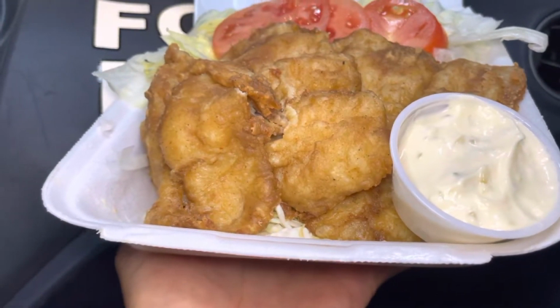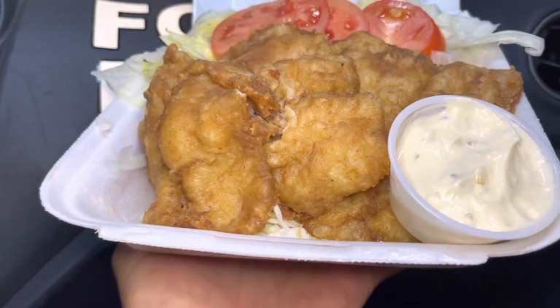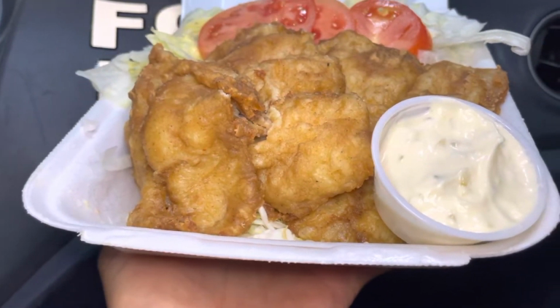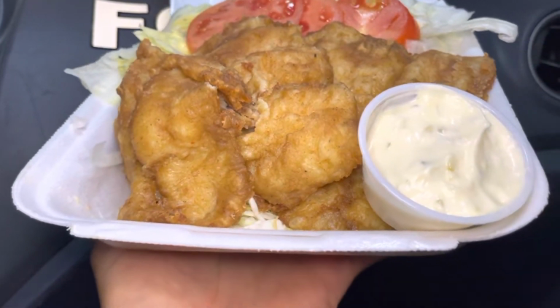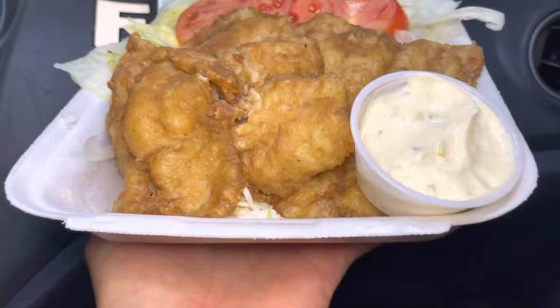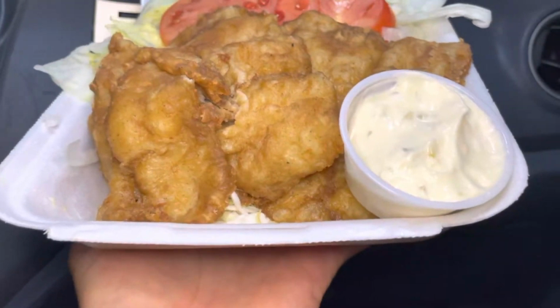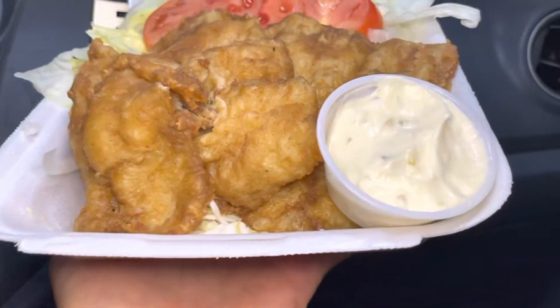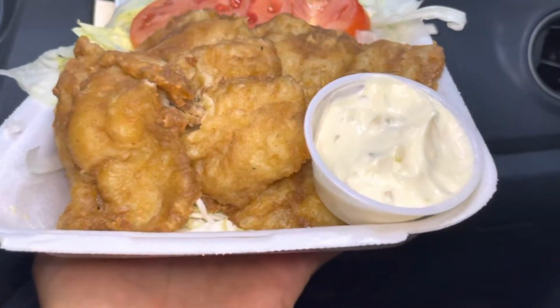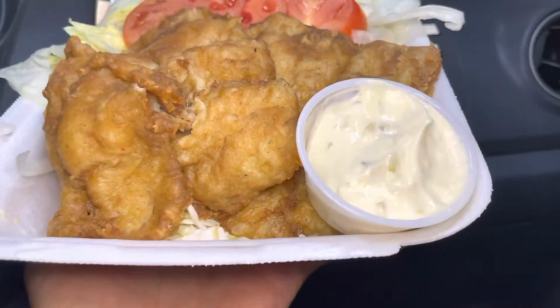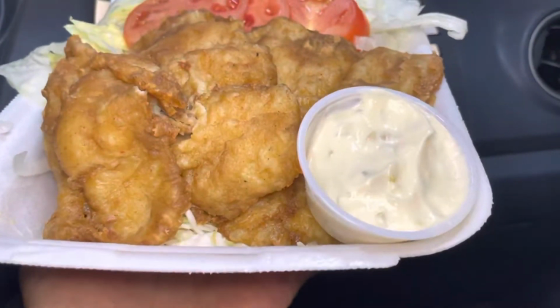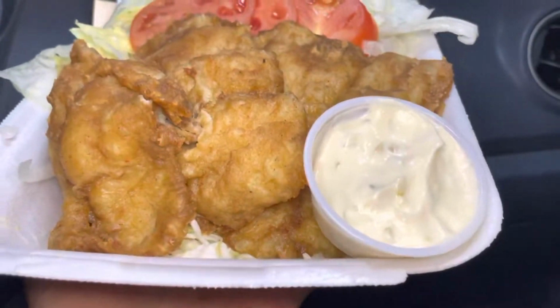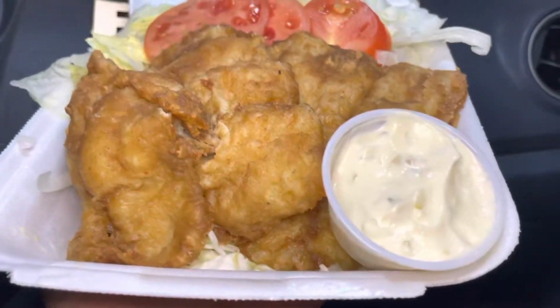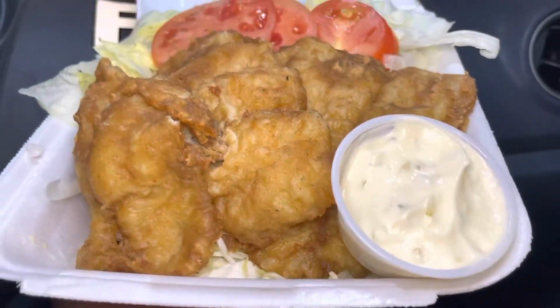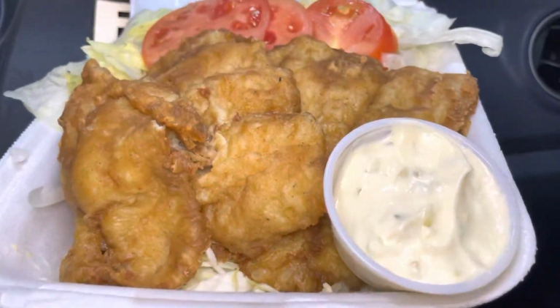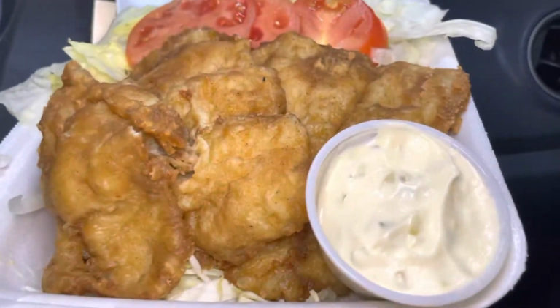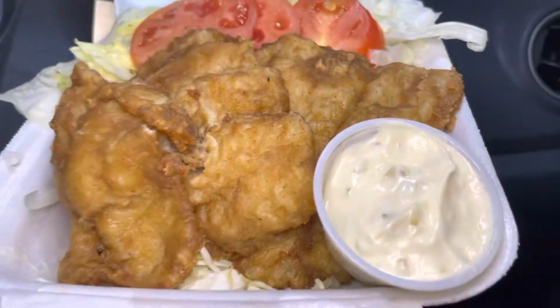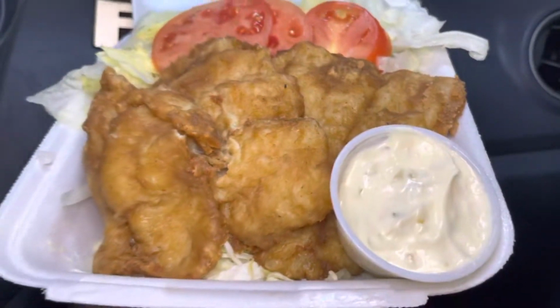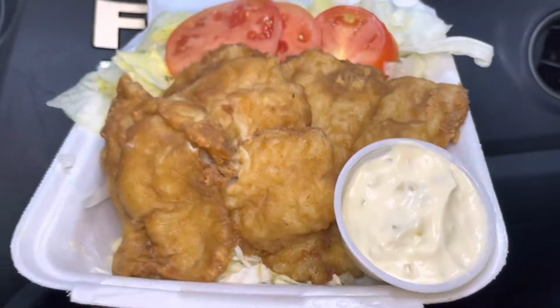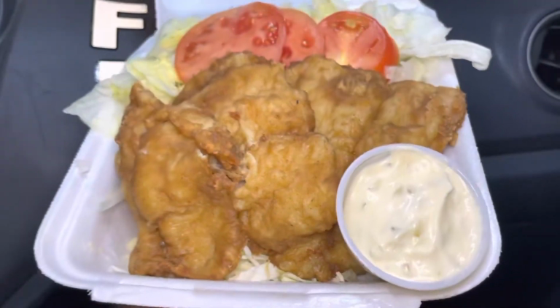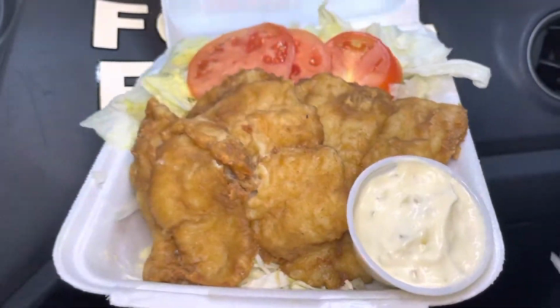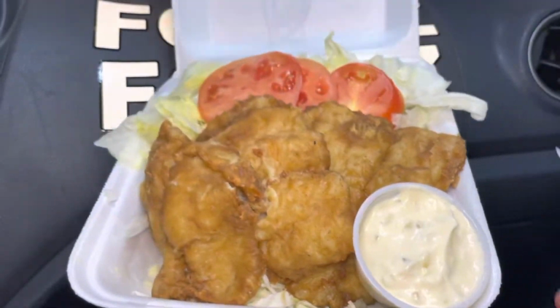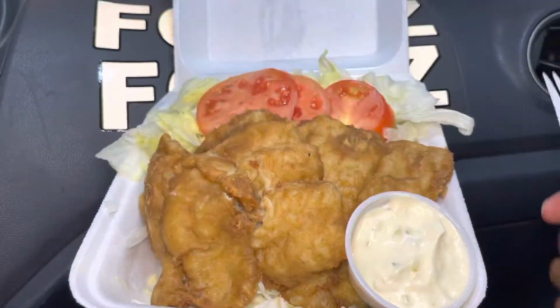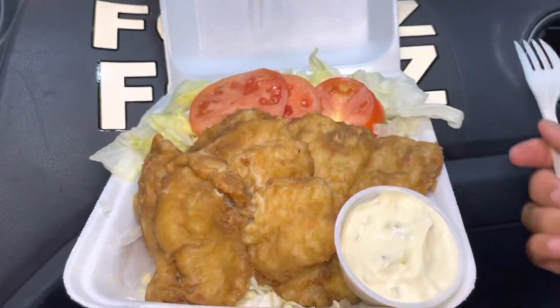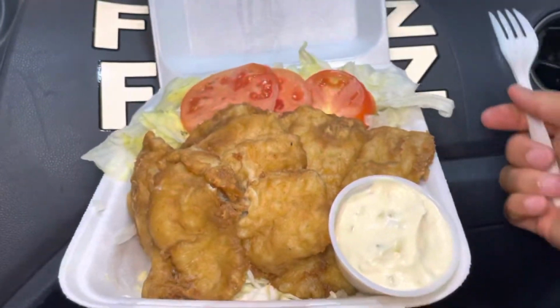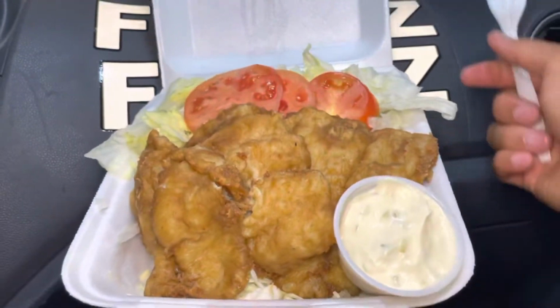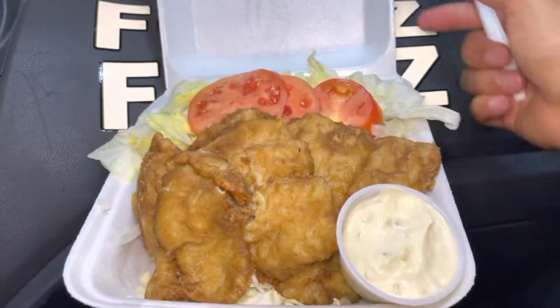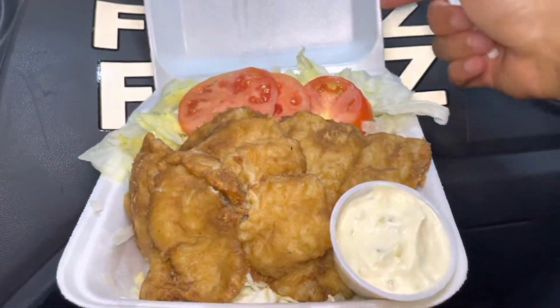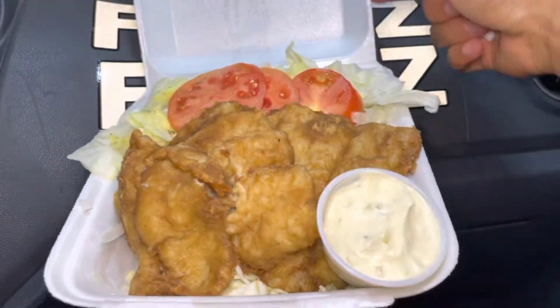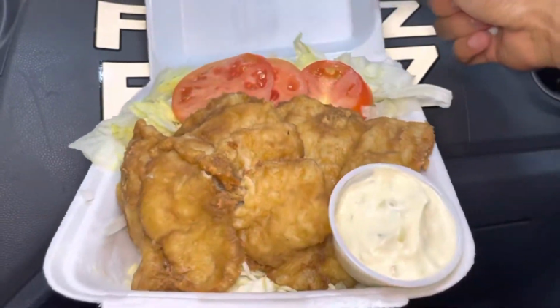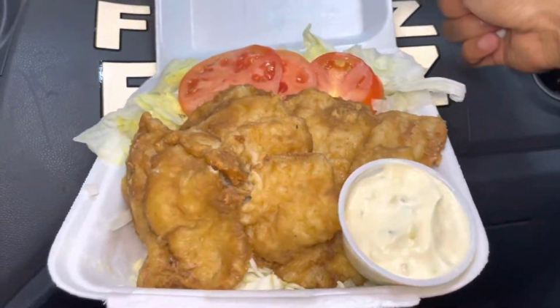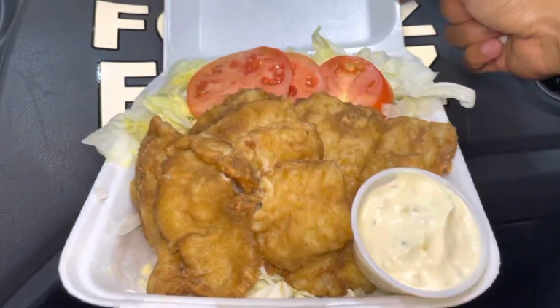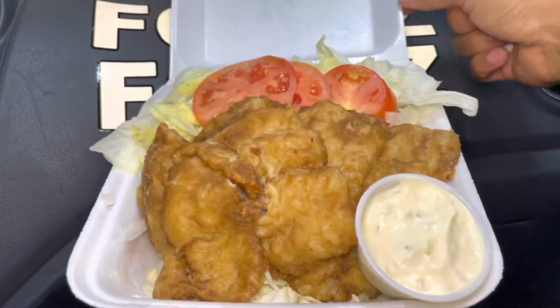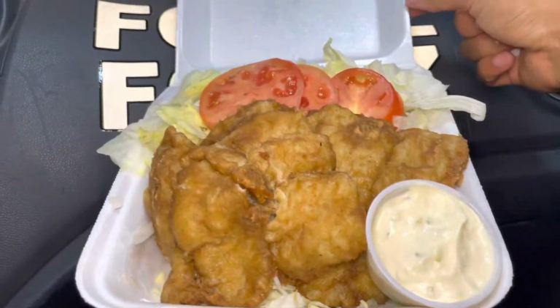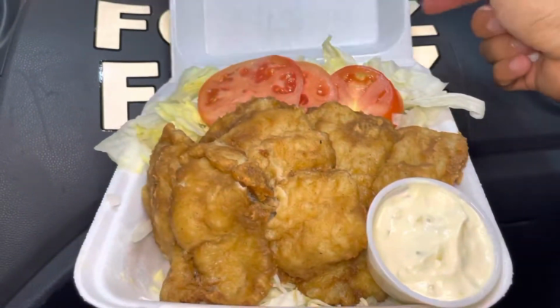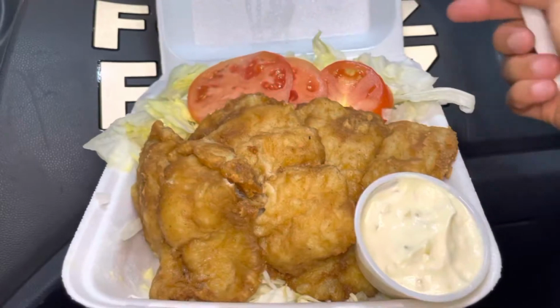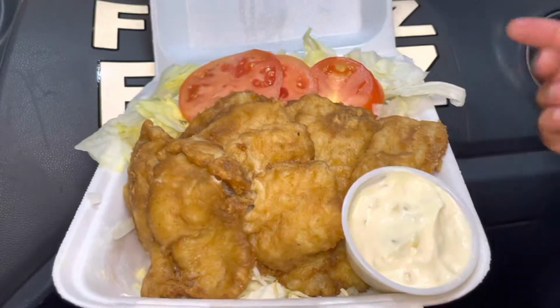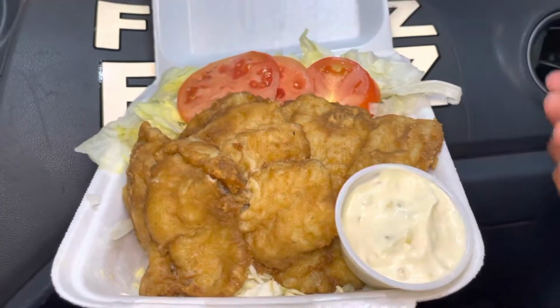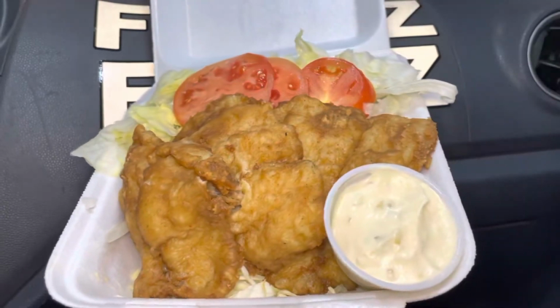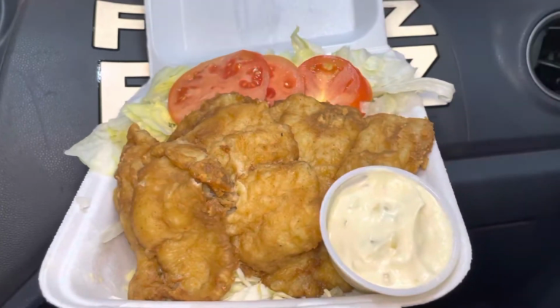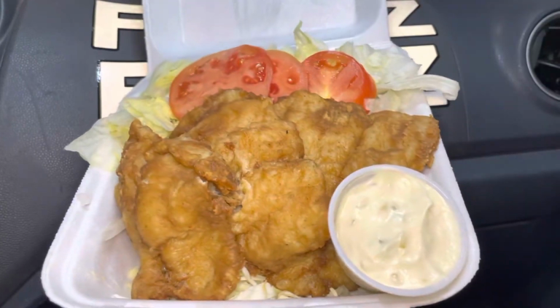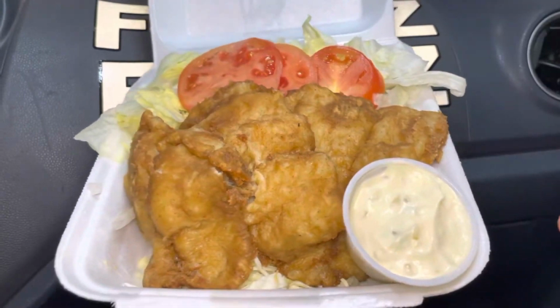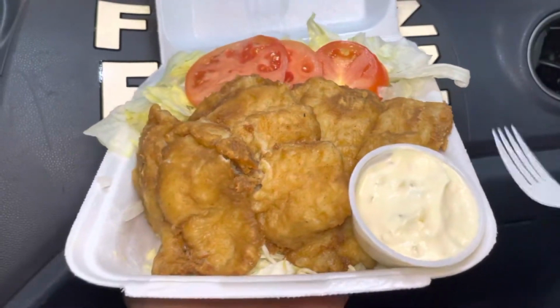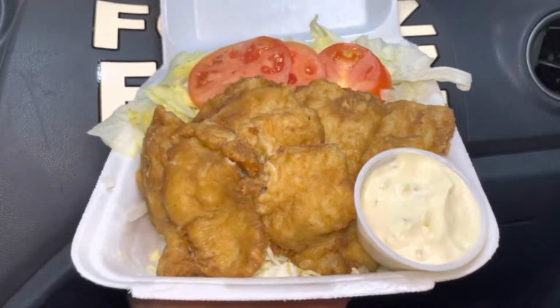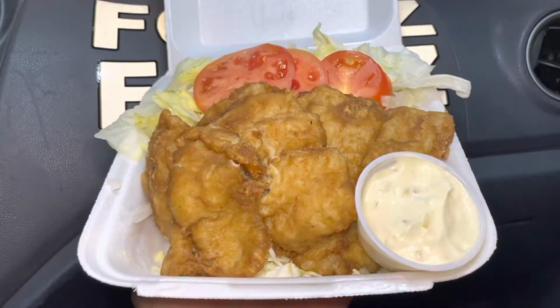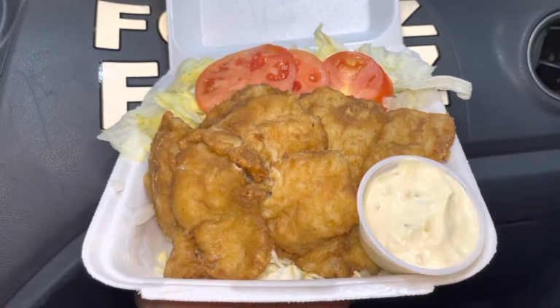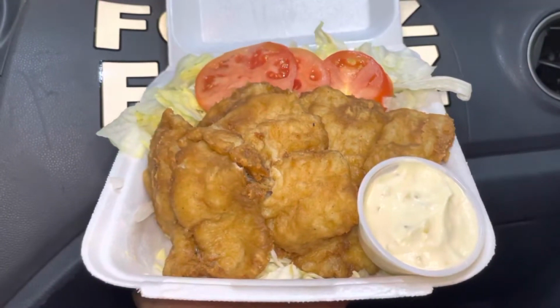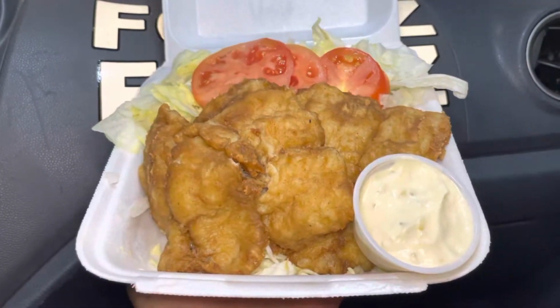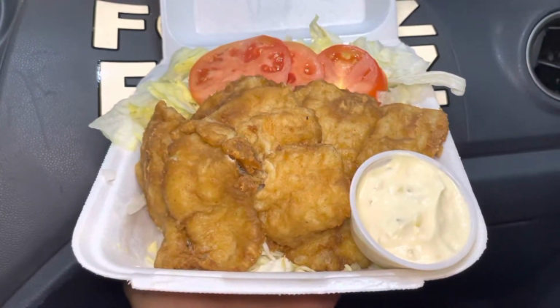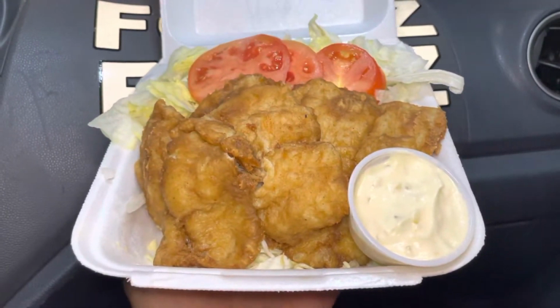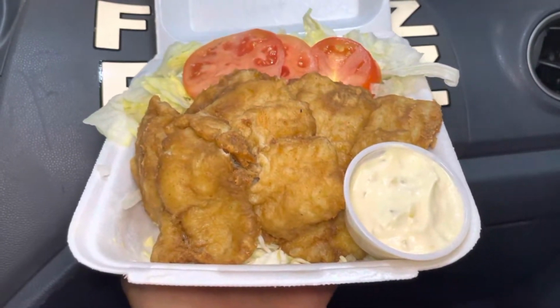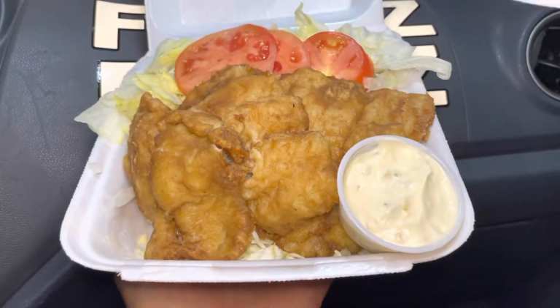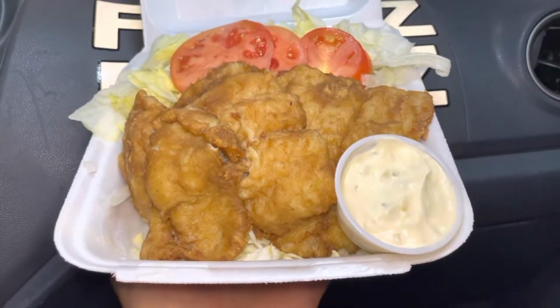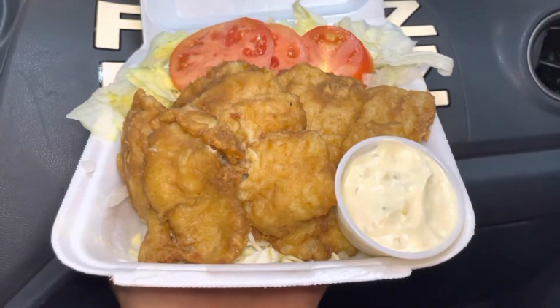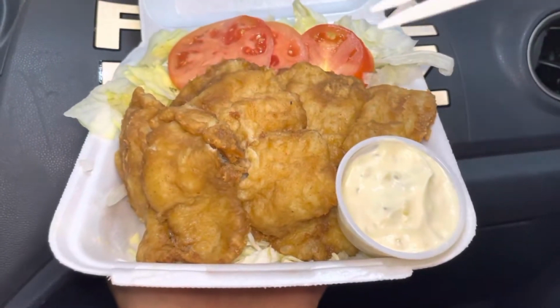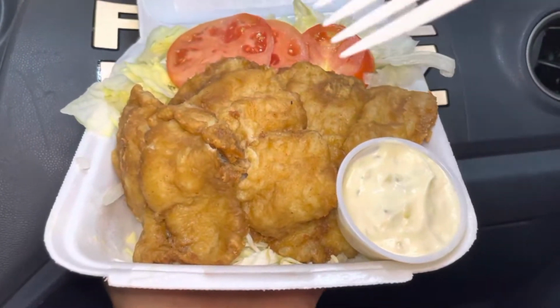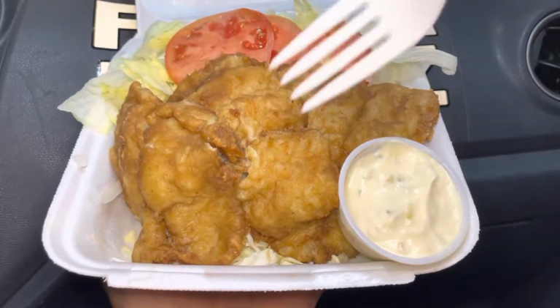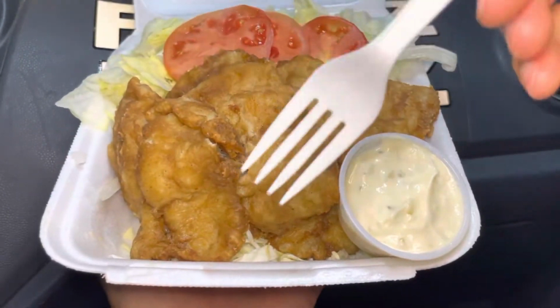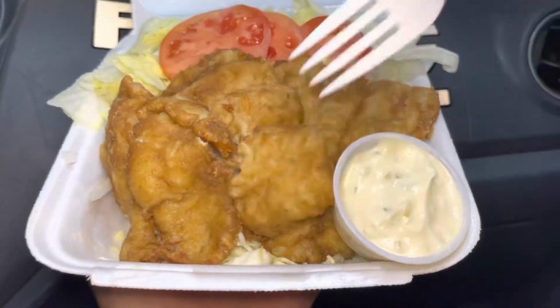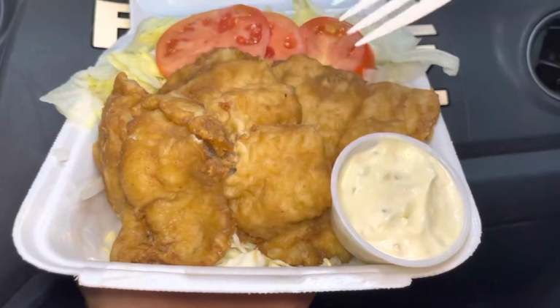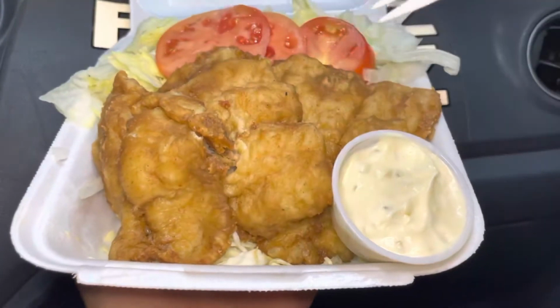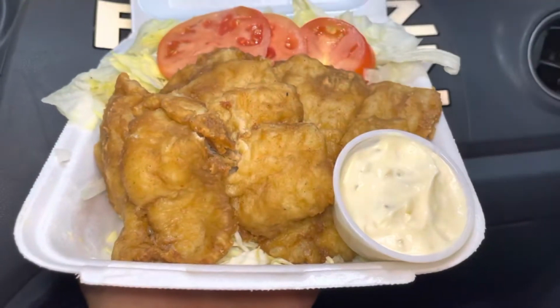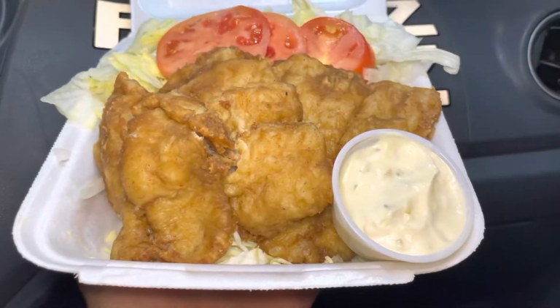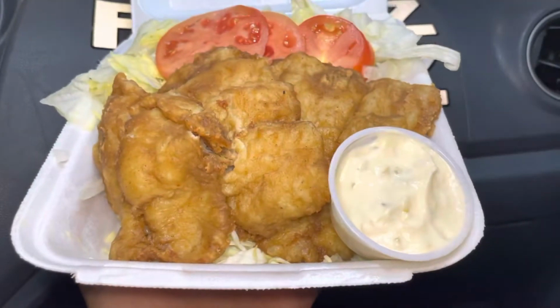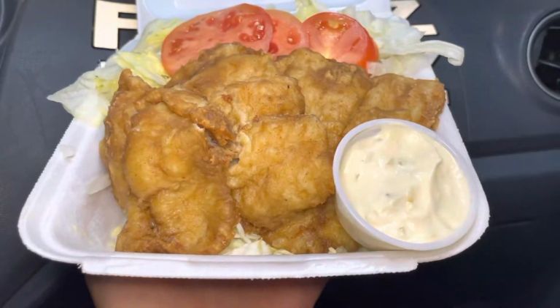Please check the description below — we'll have timestamps so you can skip through the video to the parts you want to see. Here we go! Who here loves fried basa filet? Please let us know in the comments below.